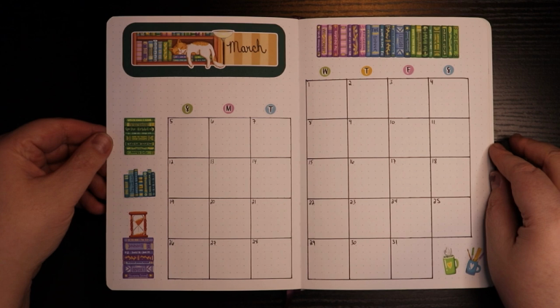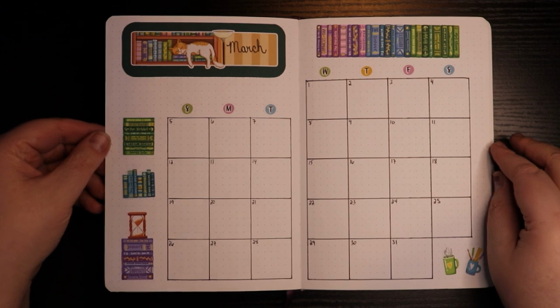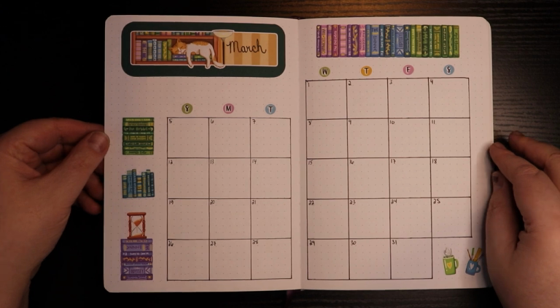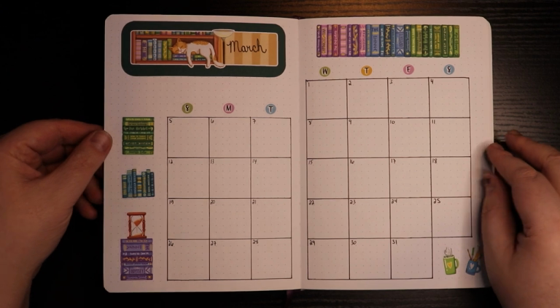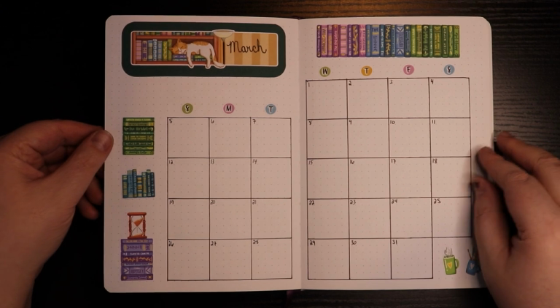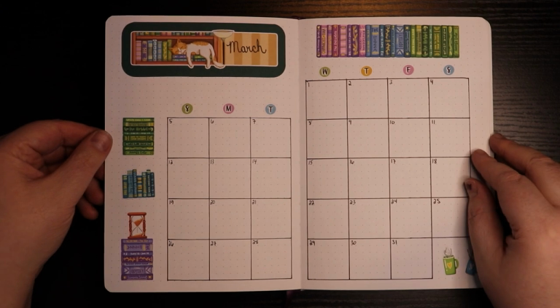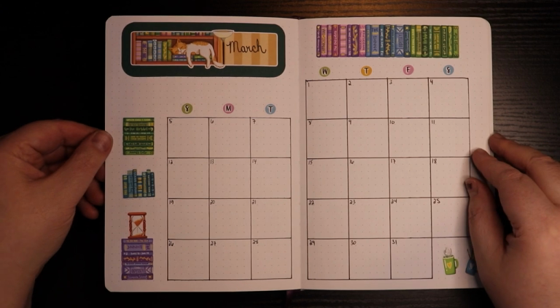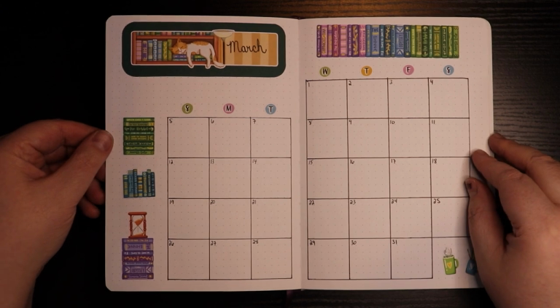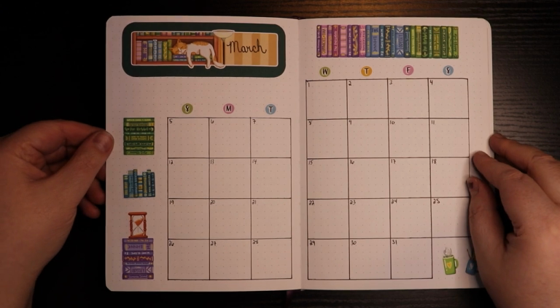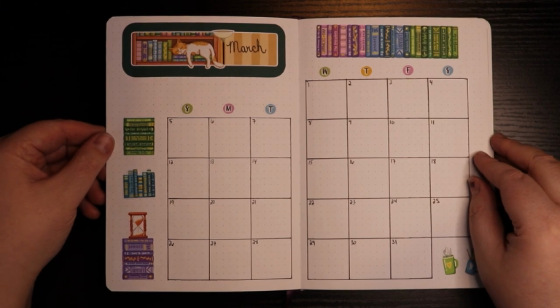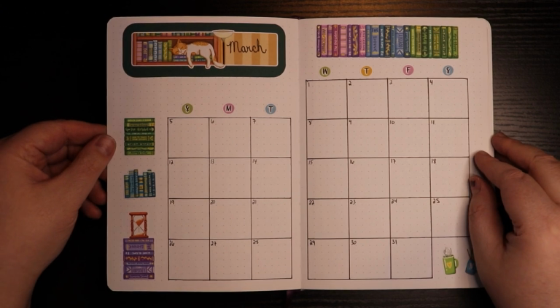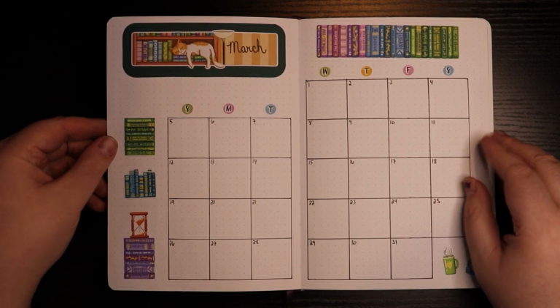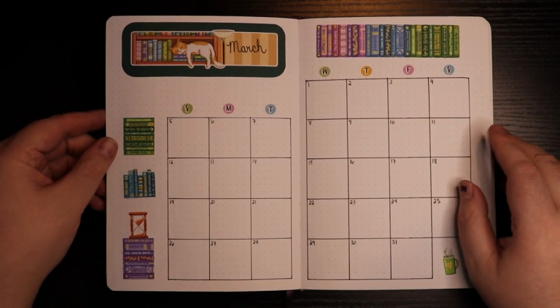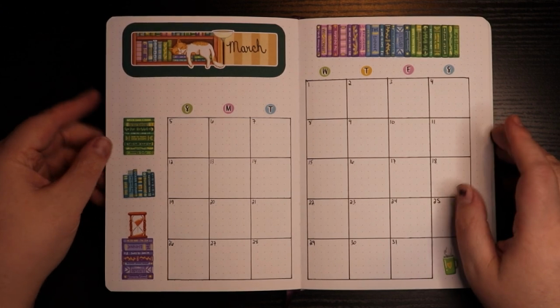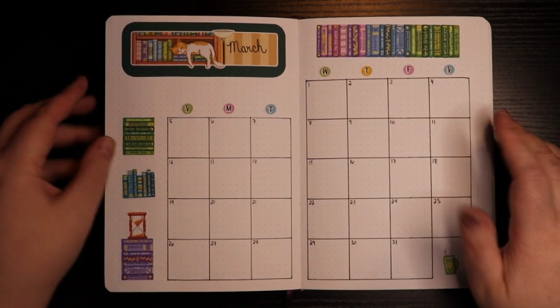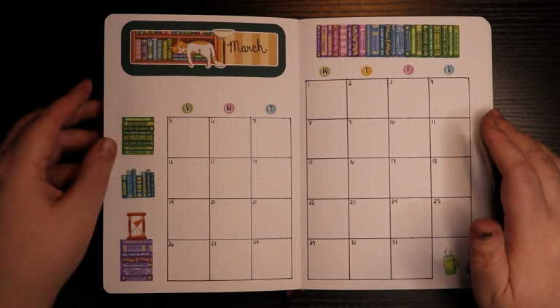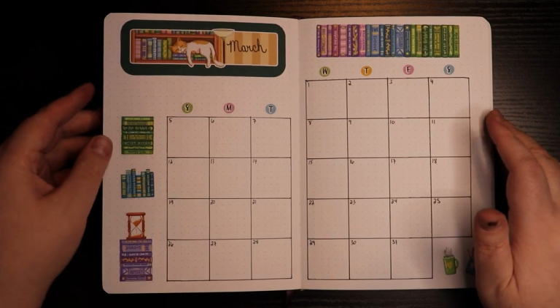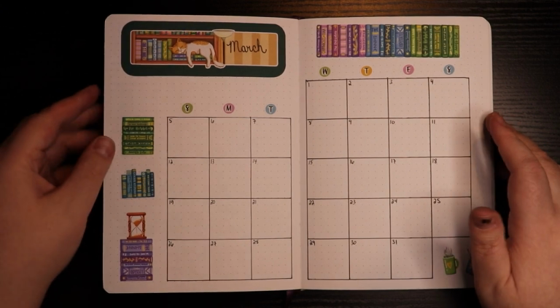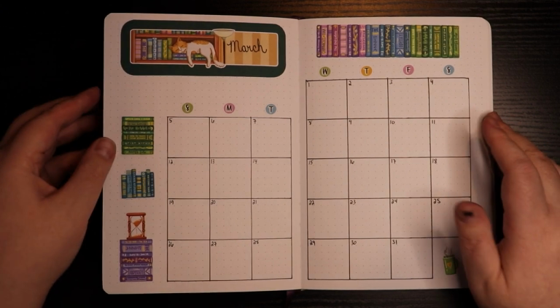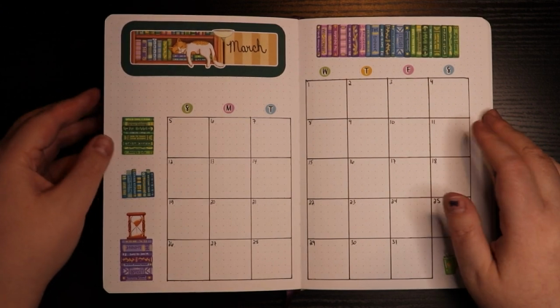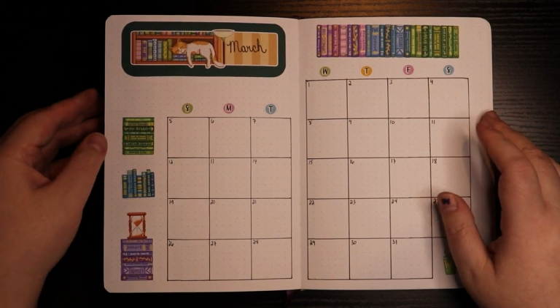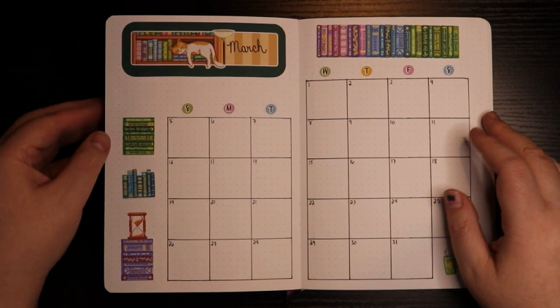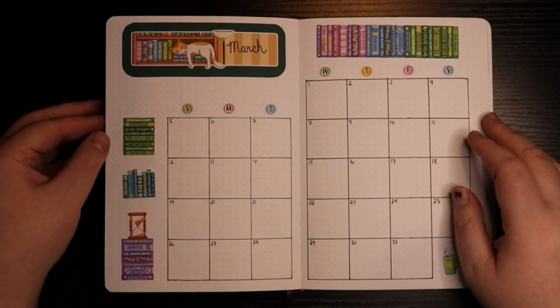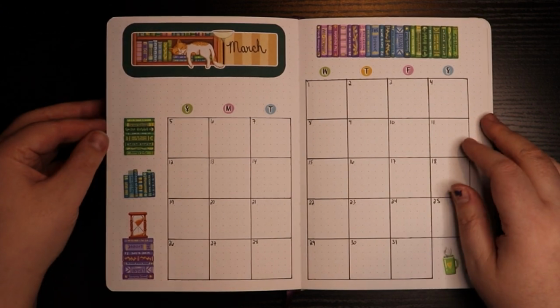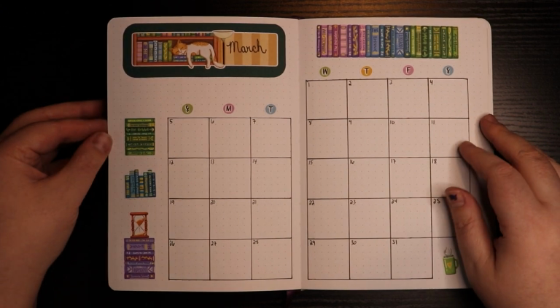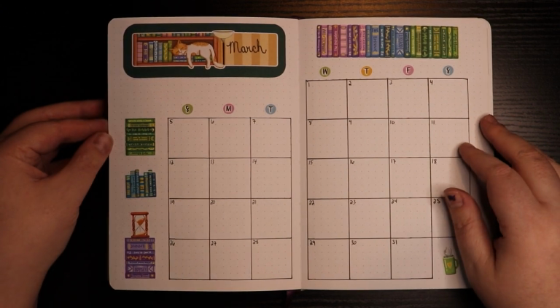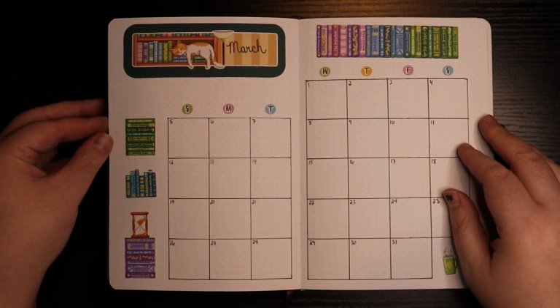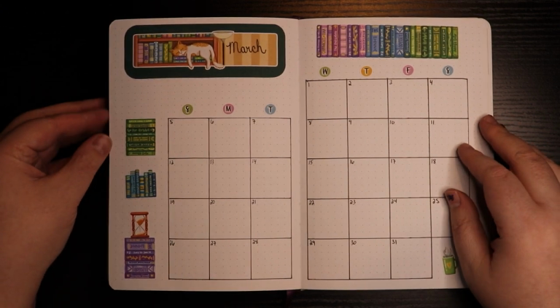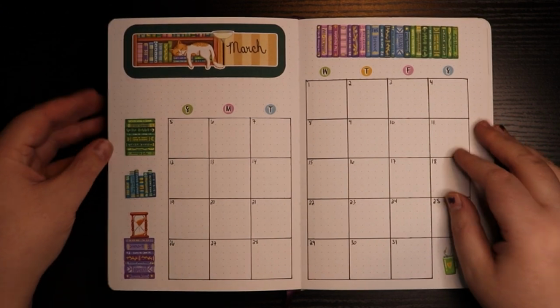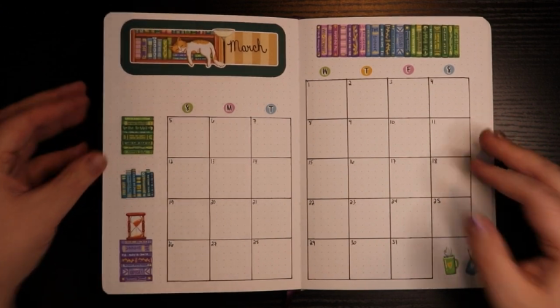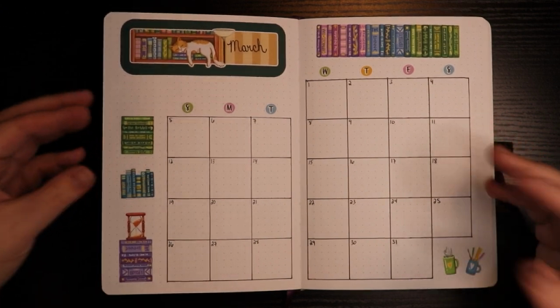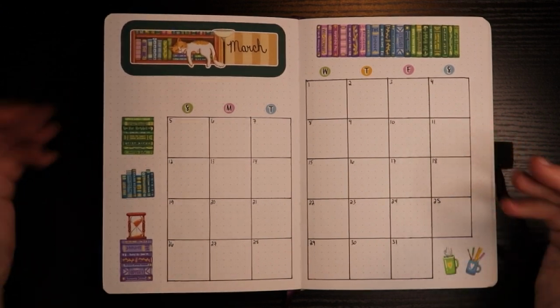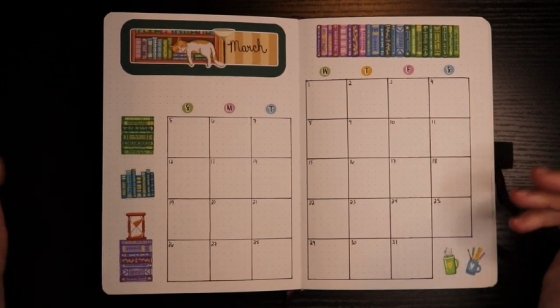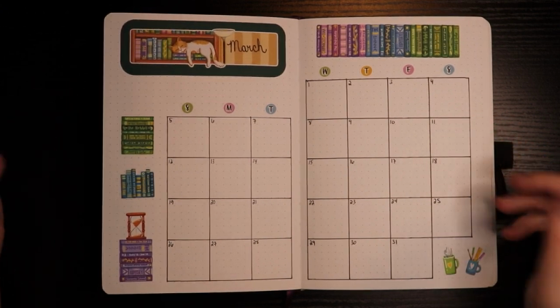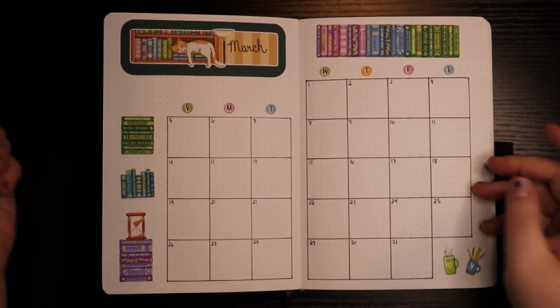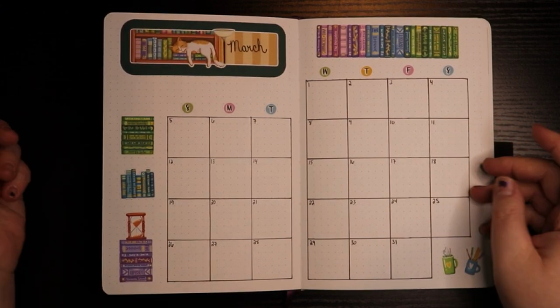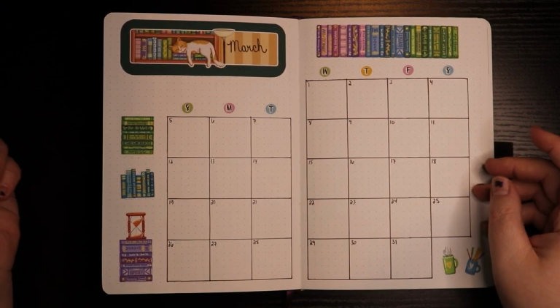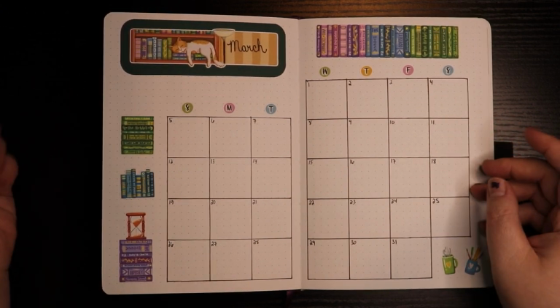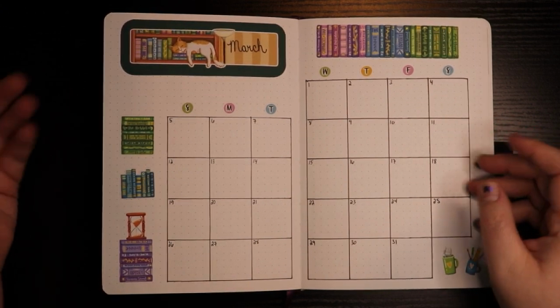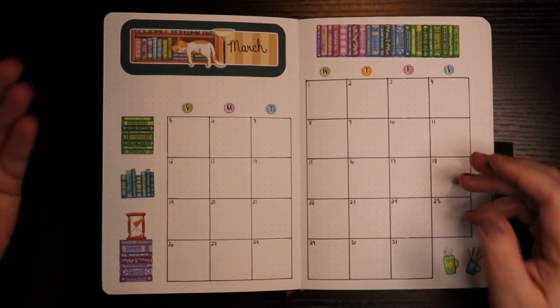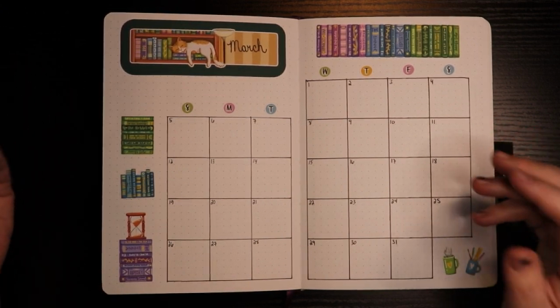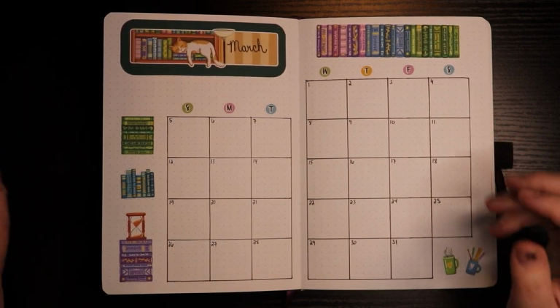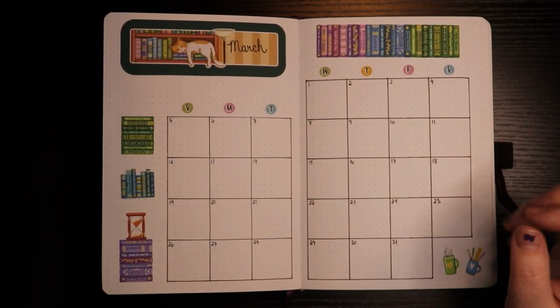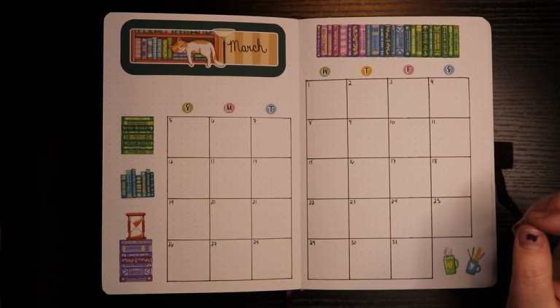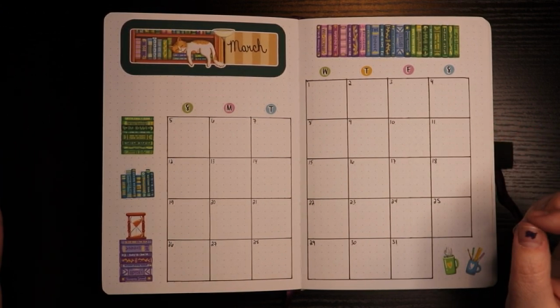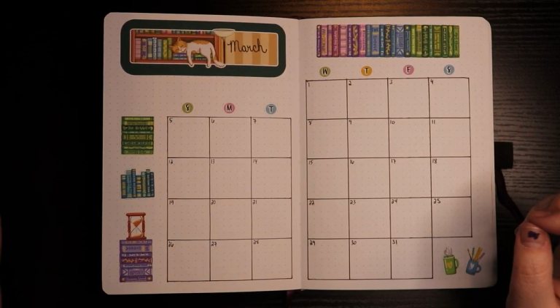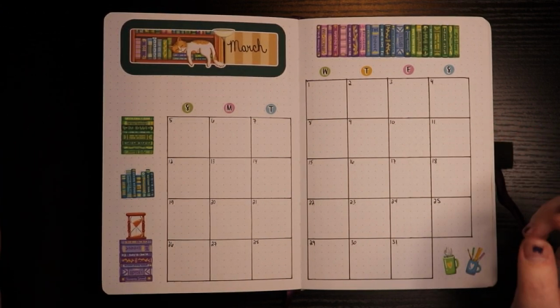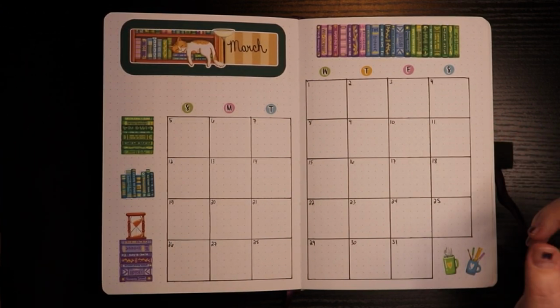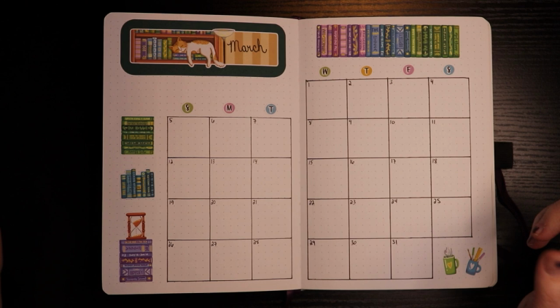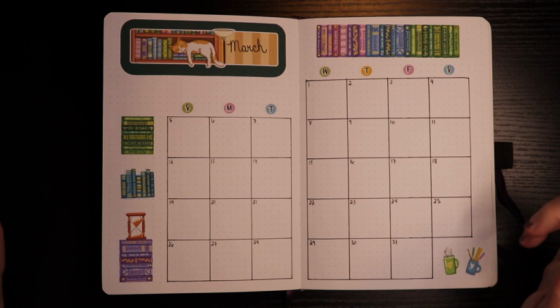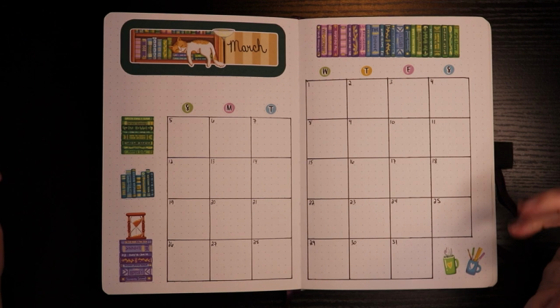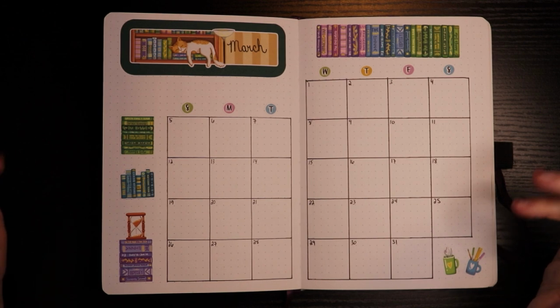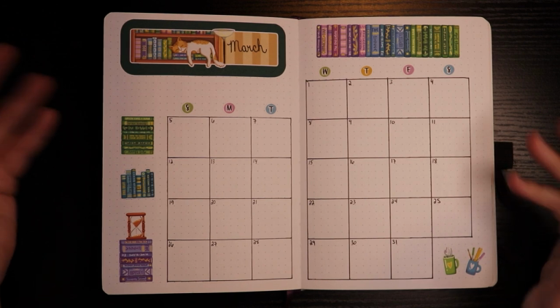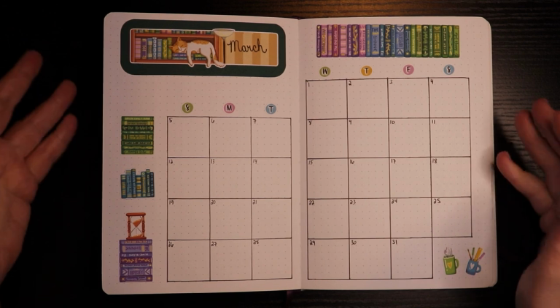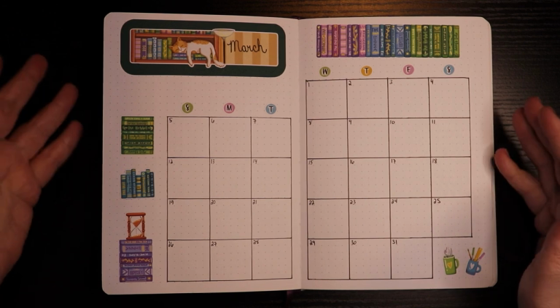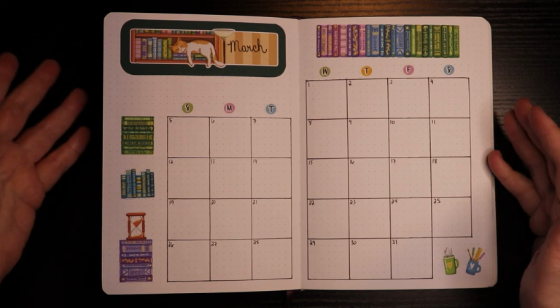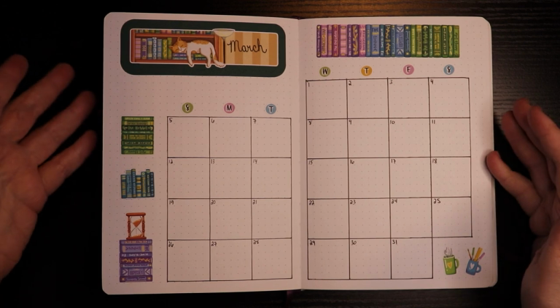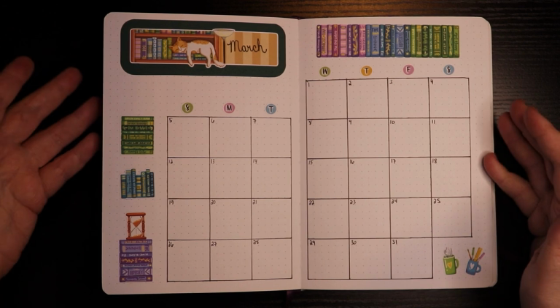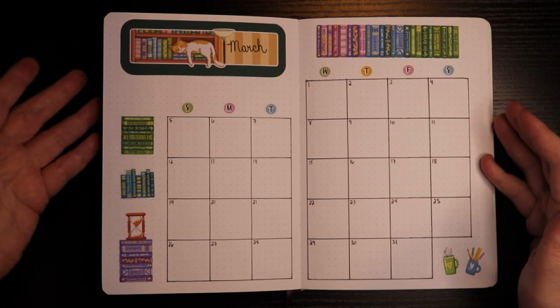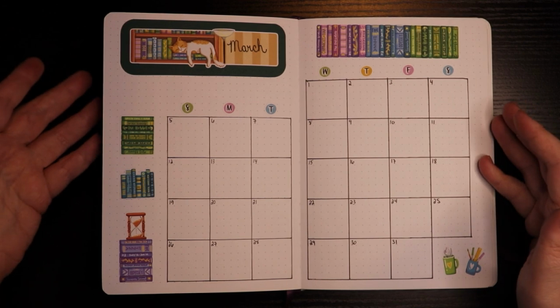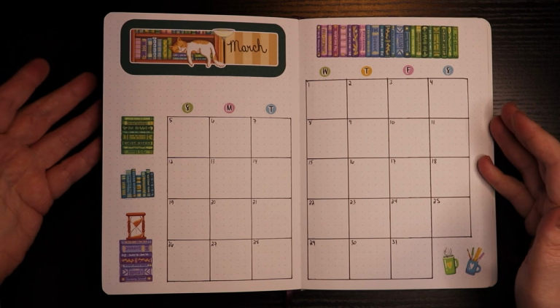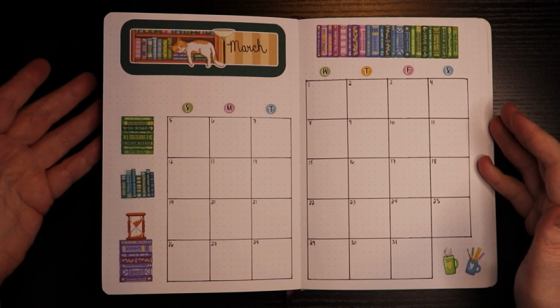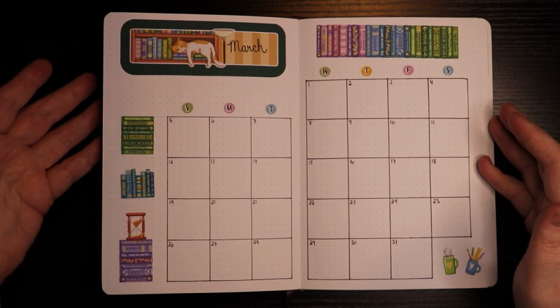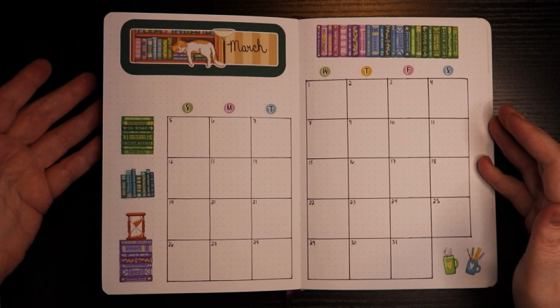Friends, I'm Jess. Welcome to the Hex Library, where today we'll be going over my March bullet journal.